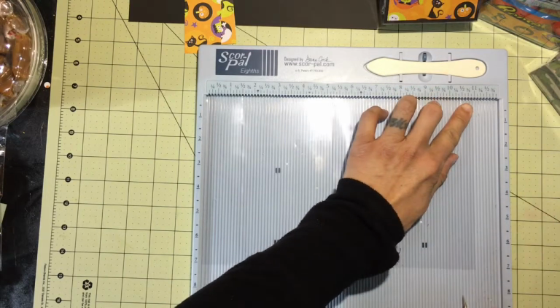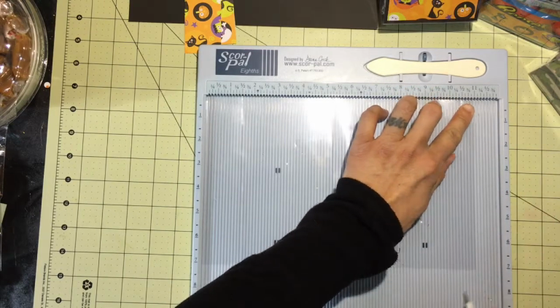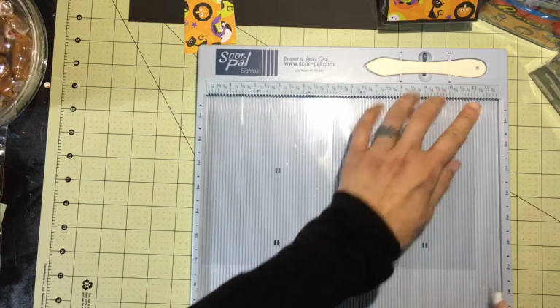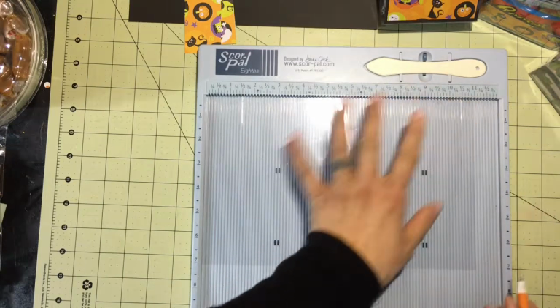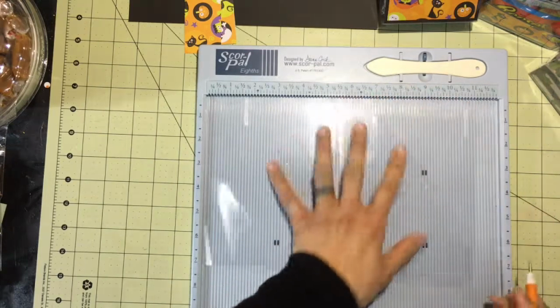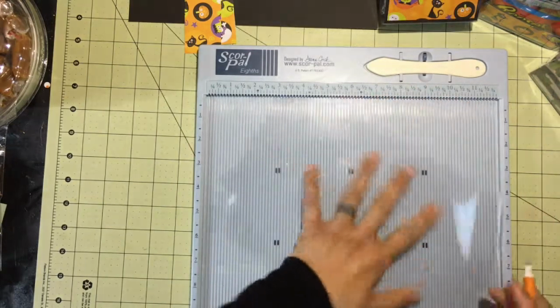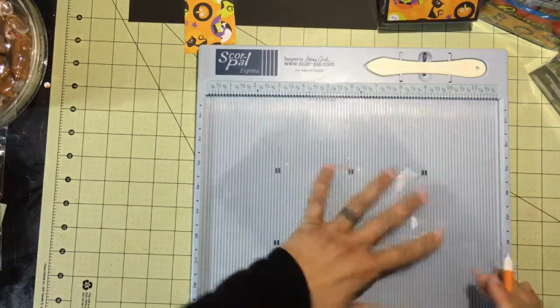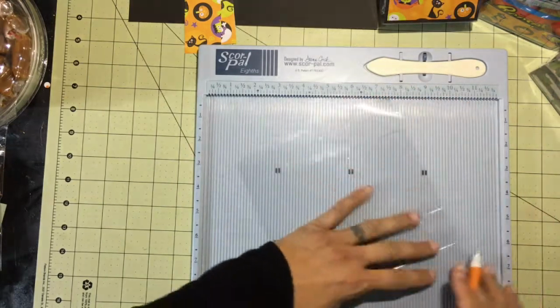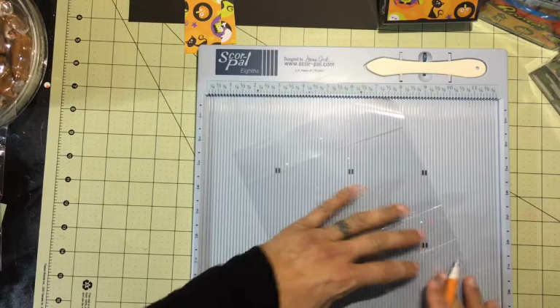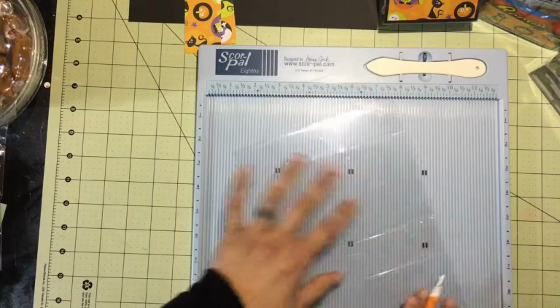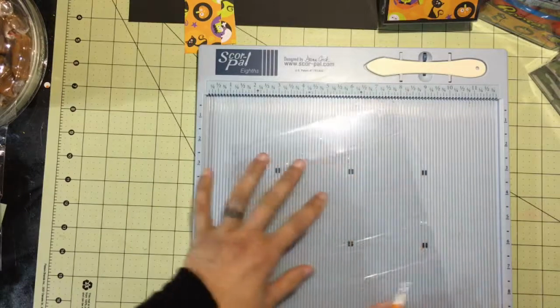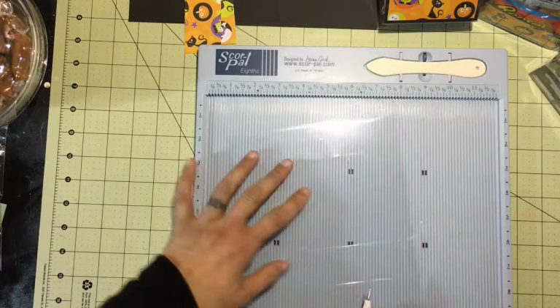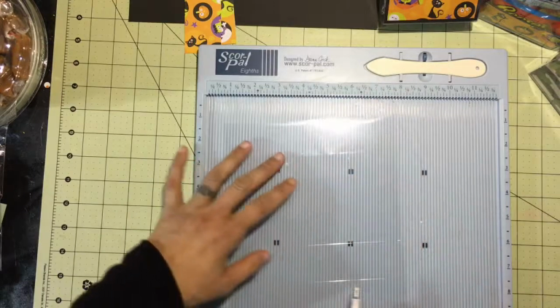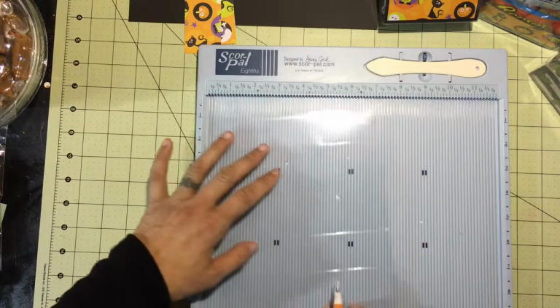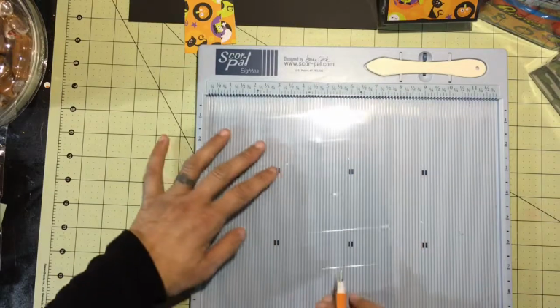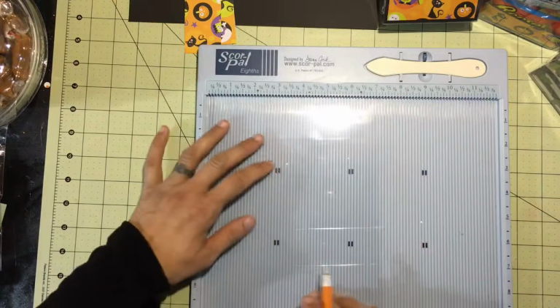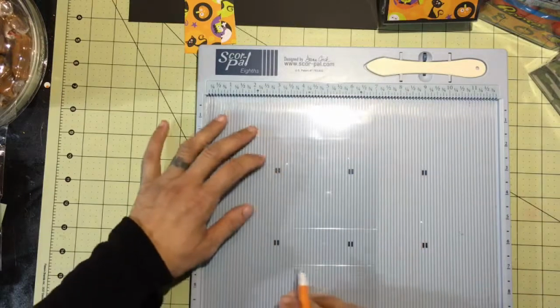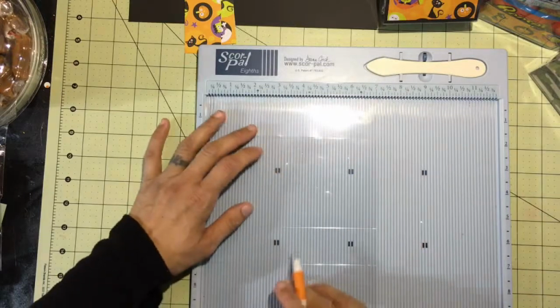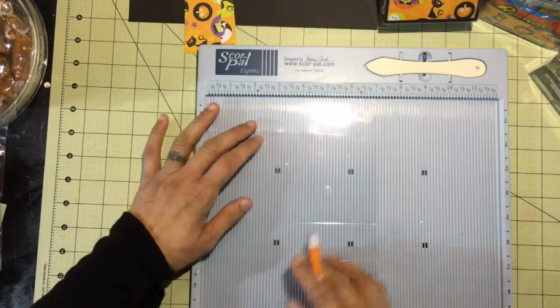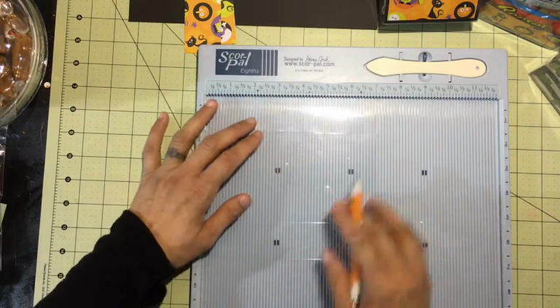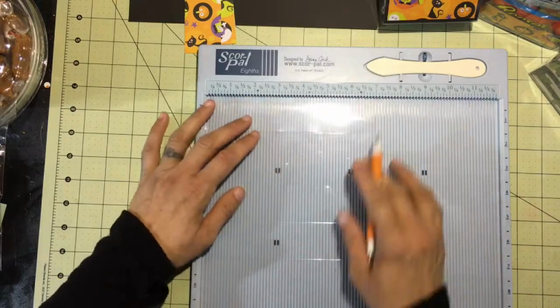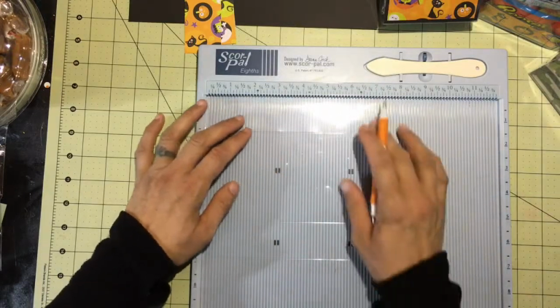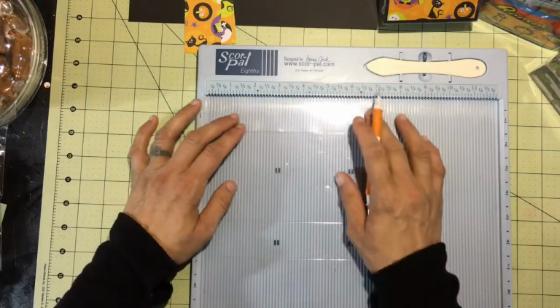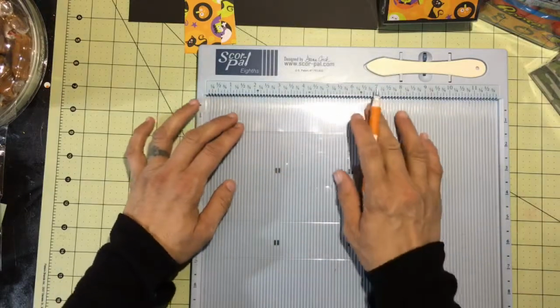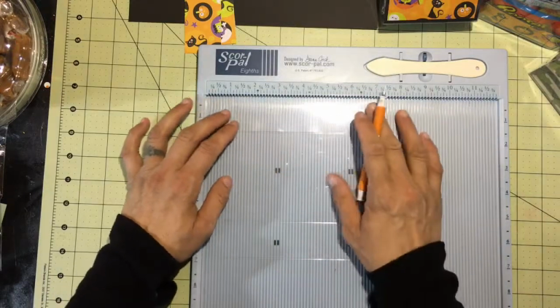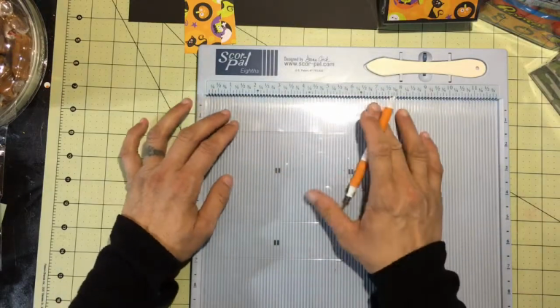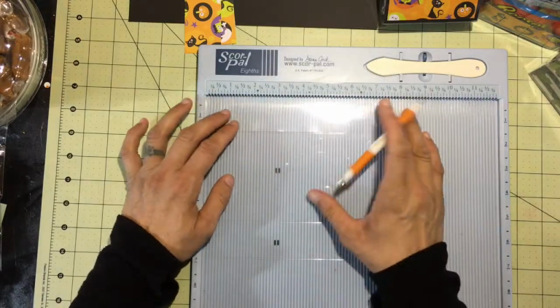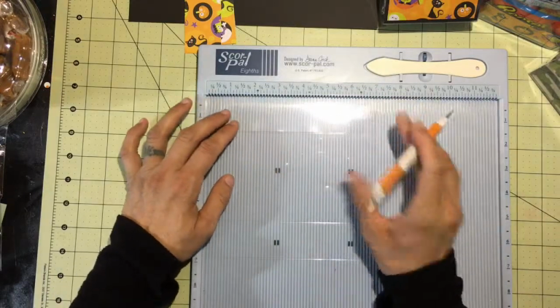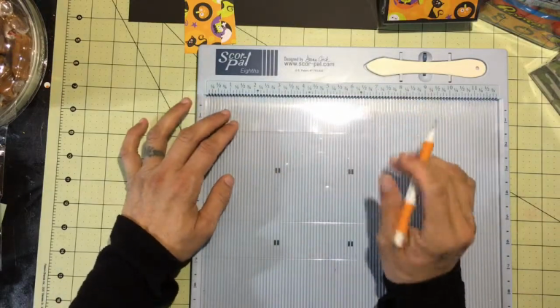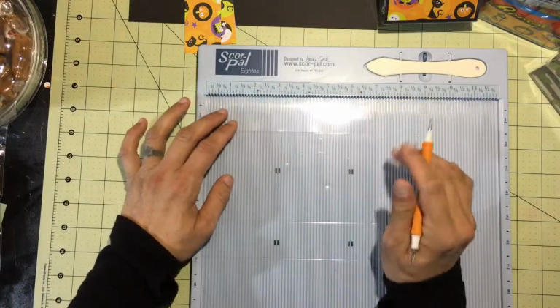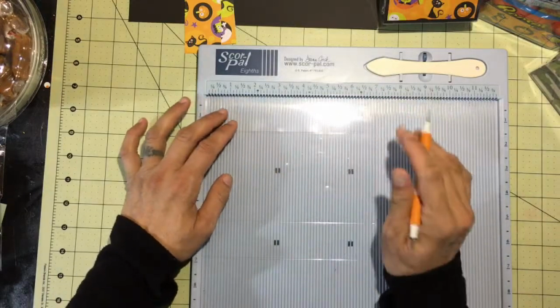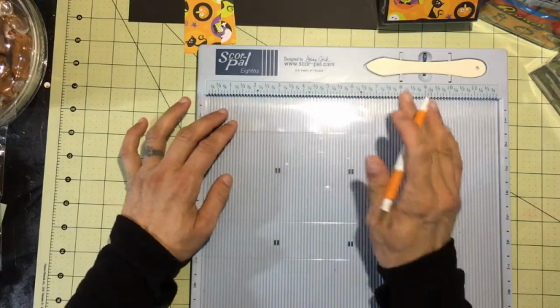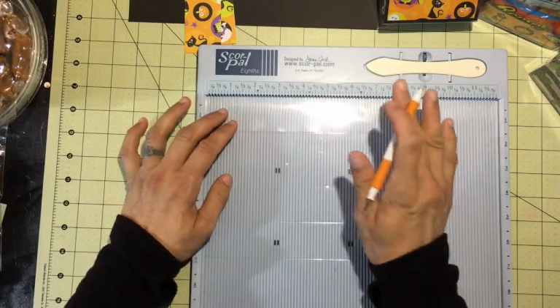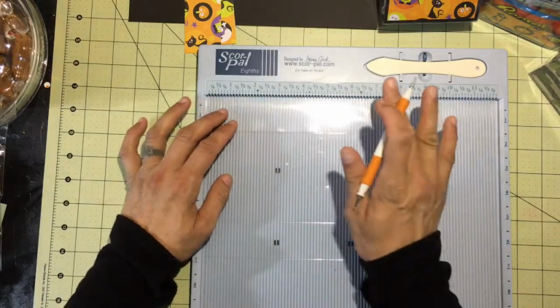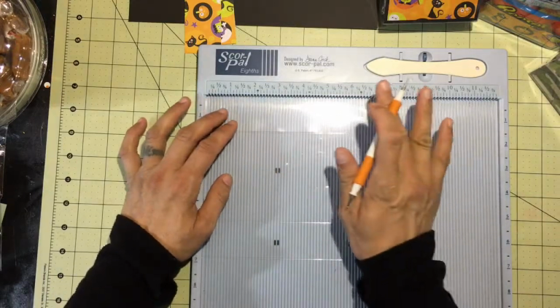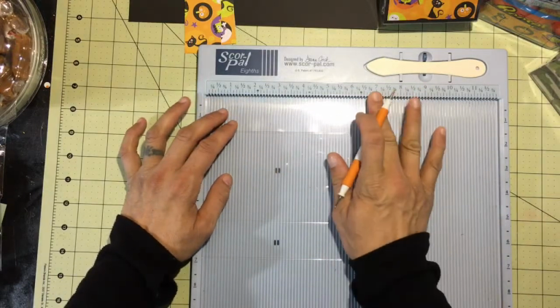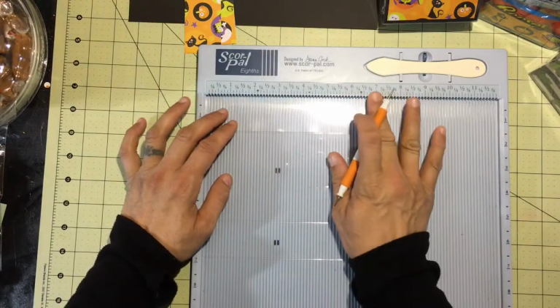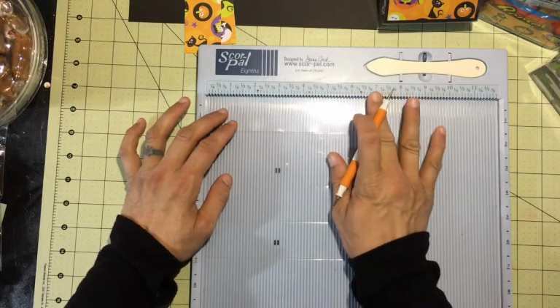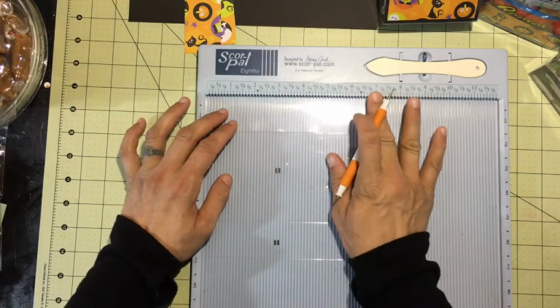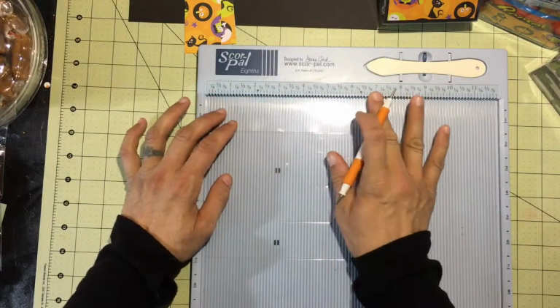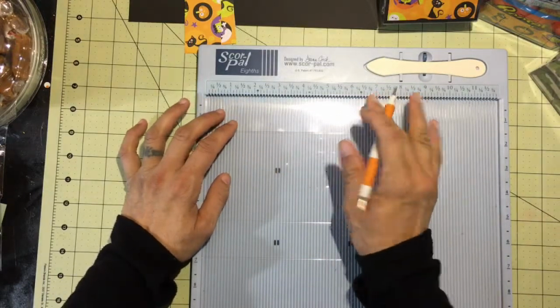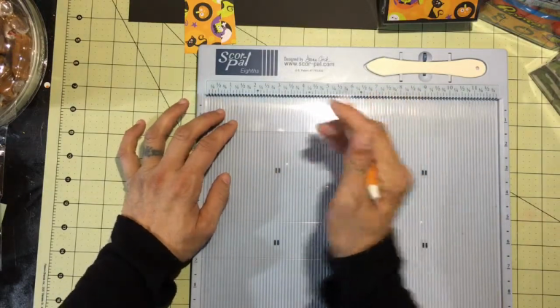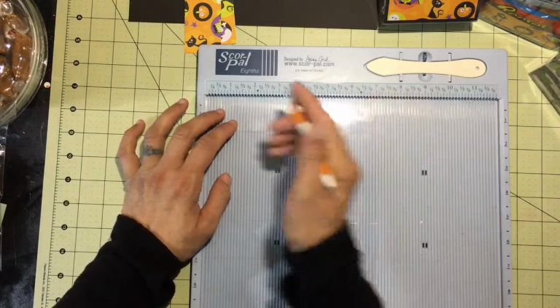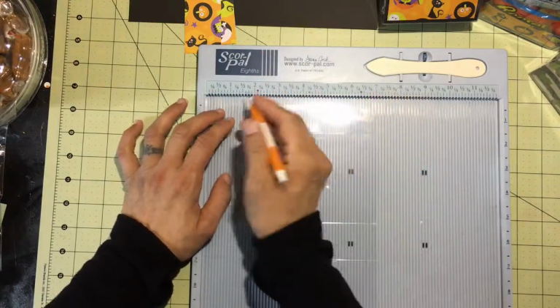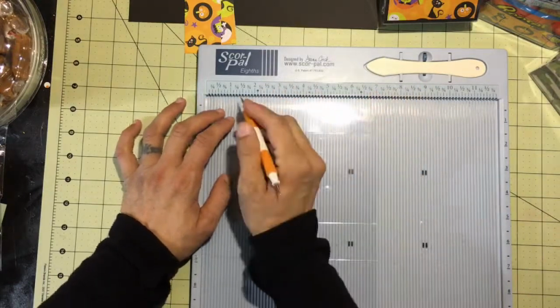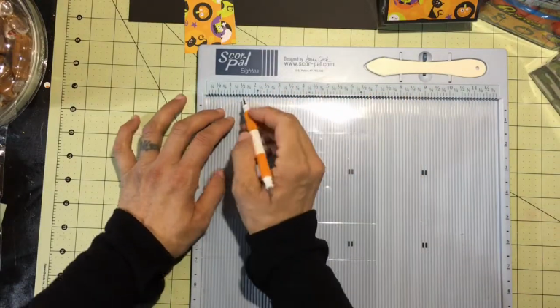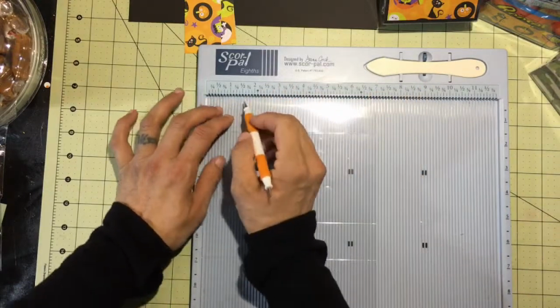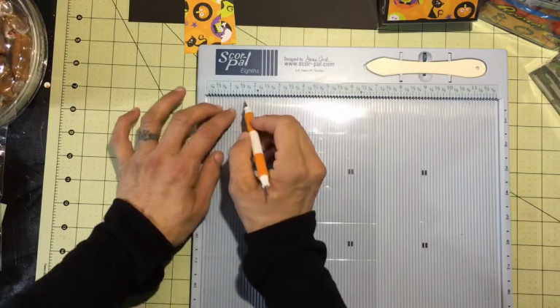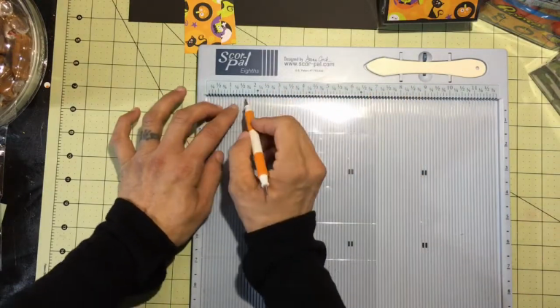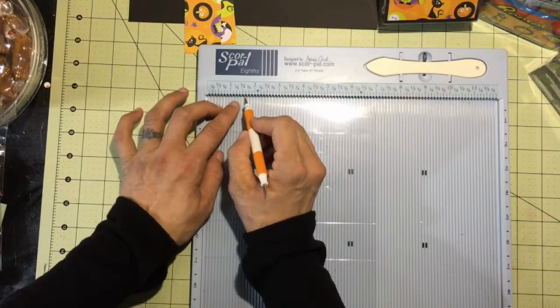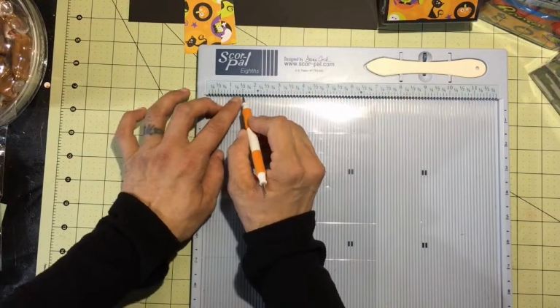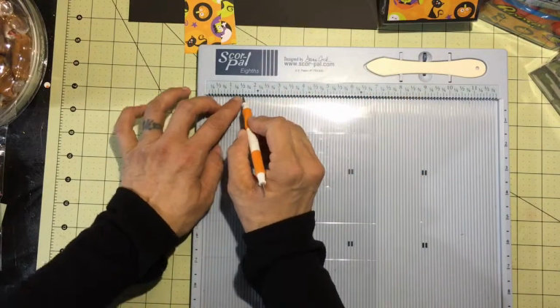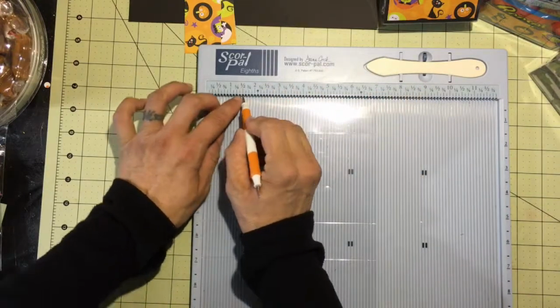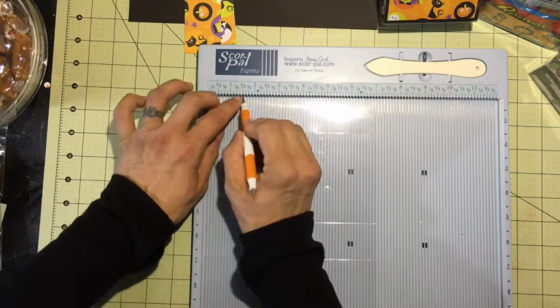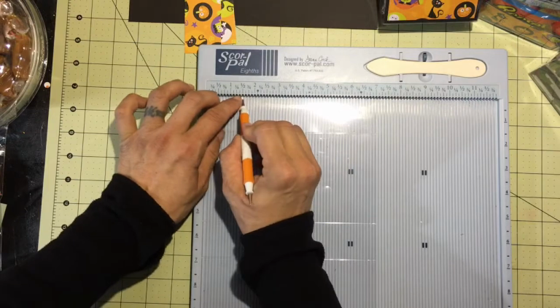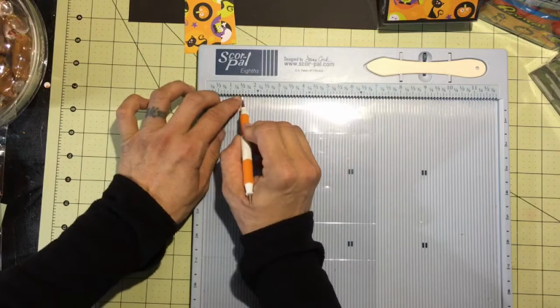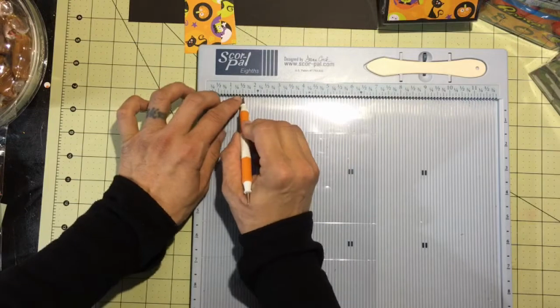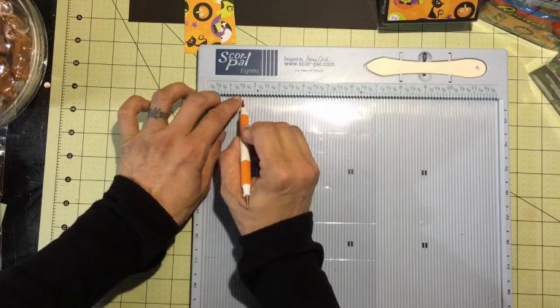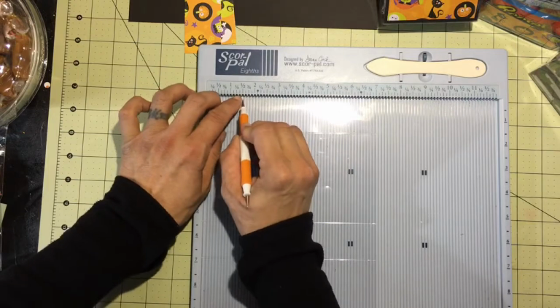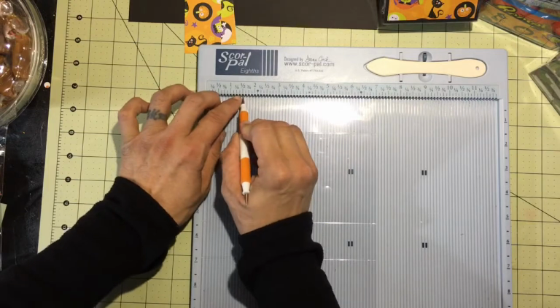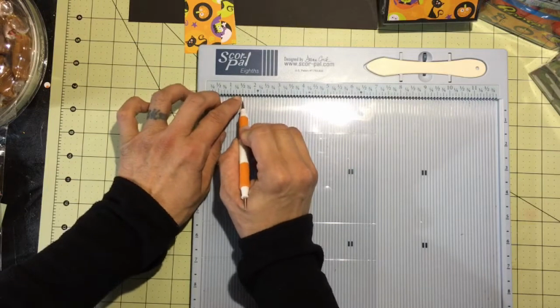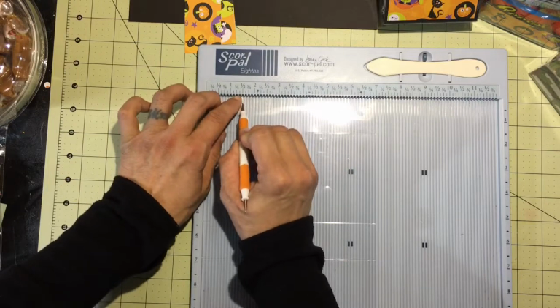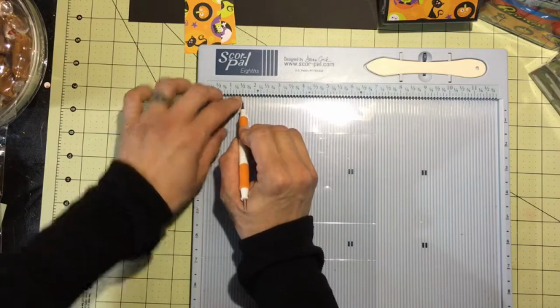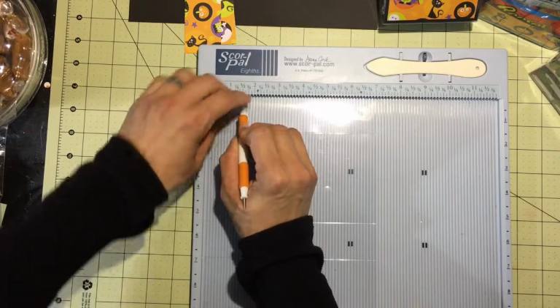We'll move it around to where the seven-inch side is on top of the board and we'll score at one and a half. That's all the scoring we have to do for the acetate piece.